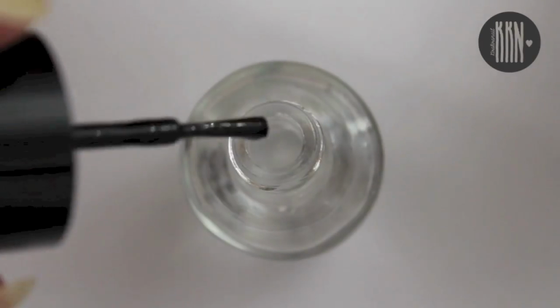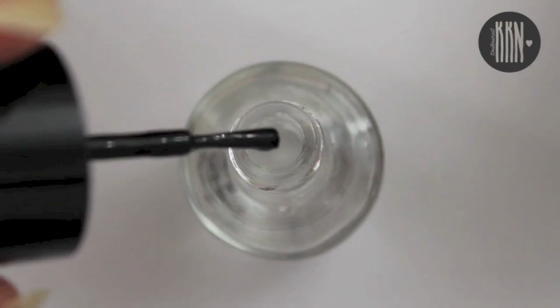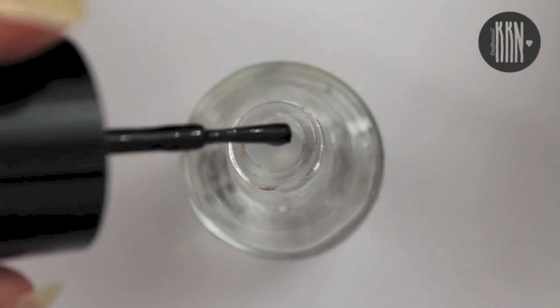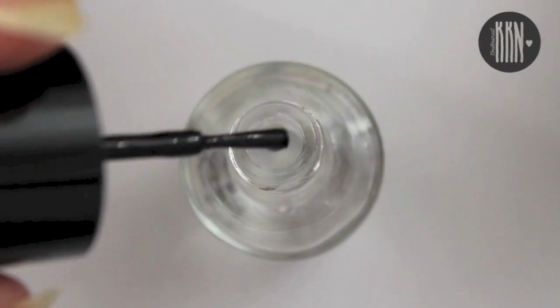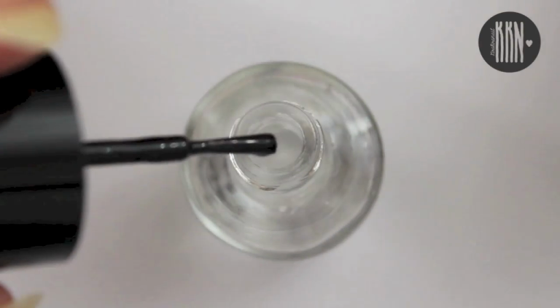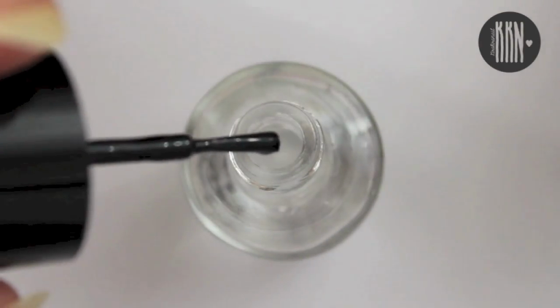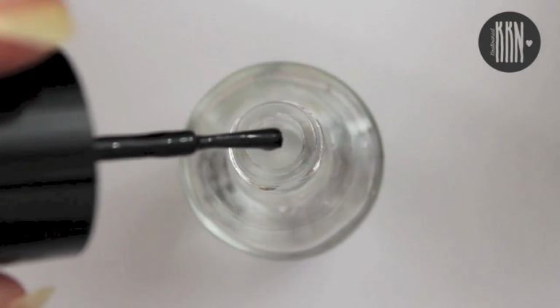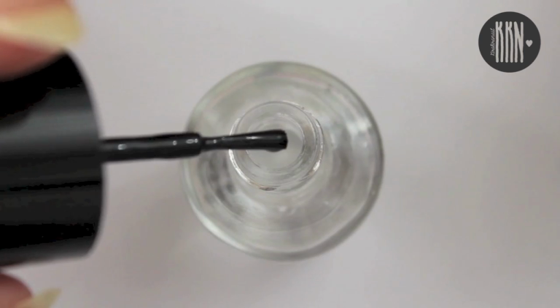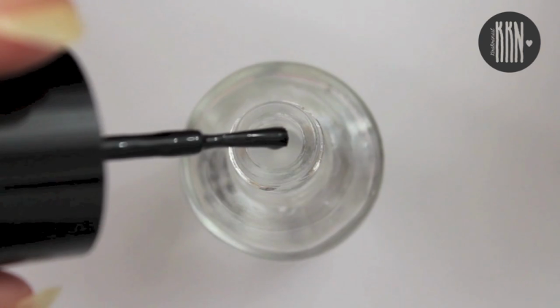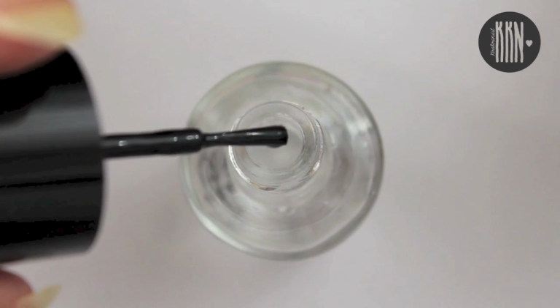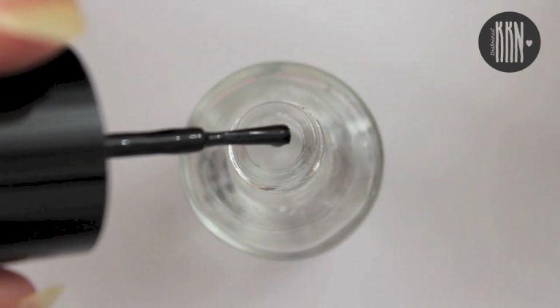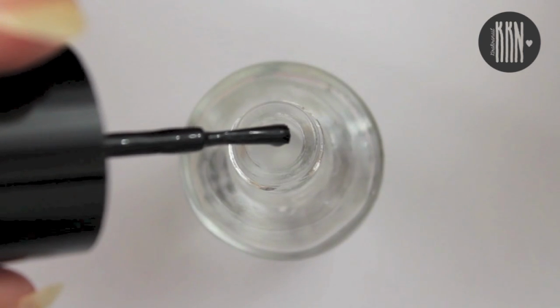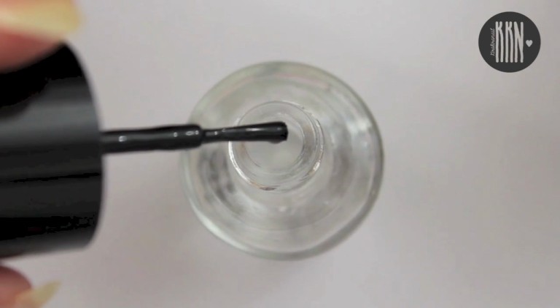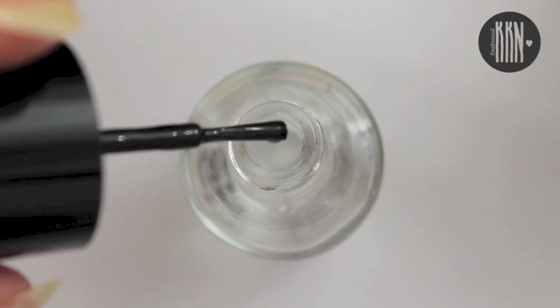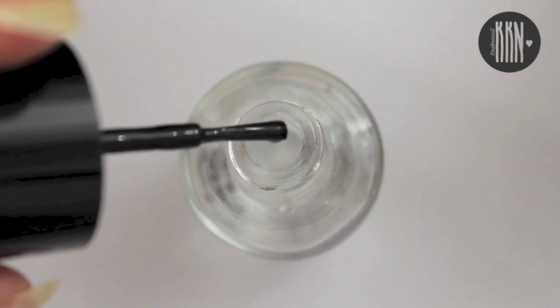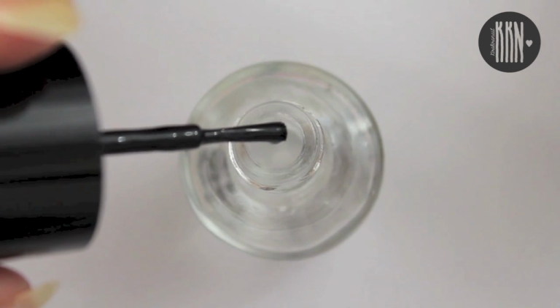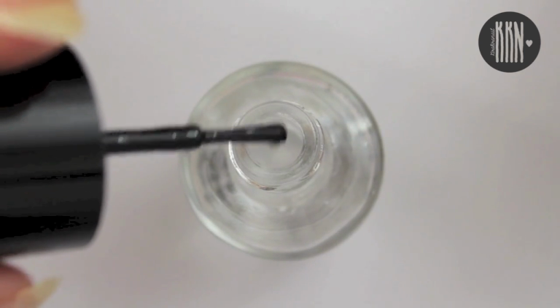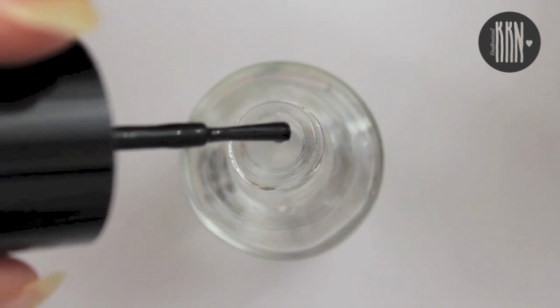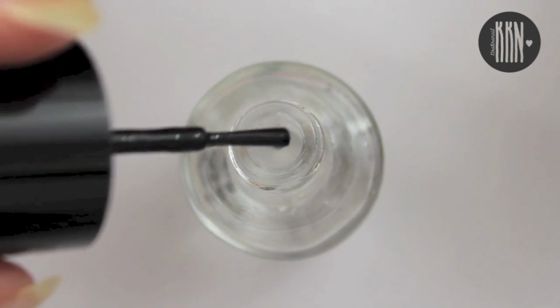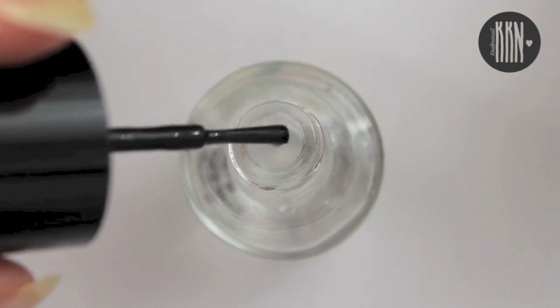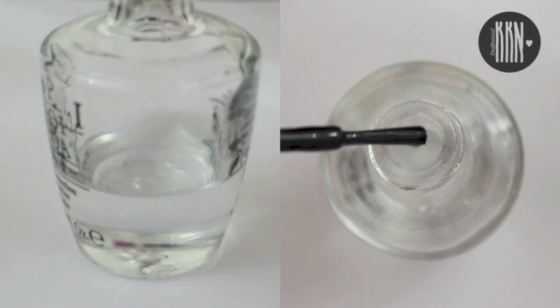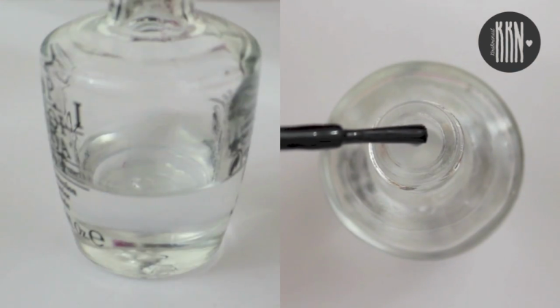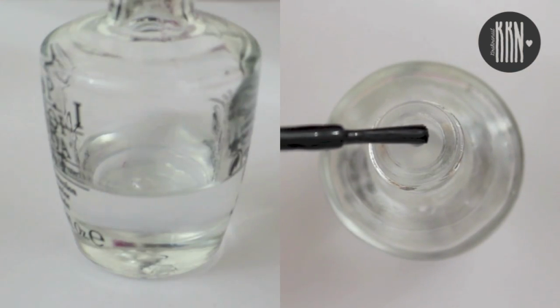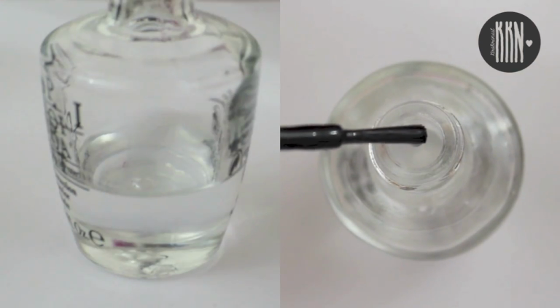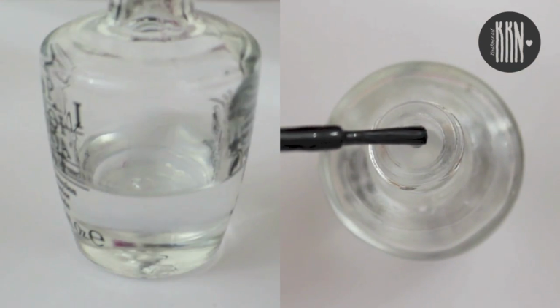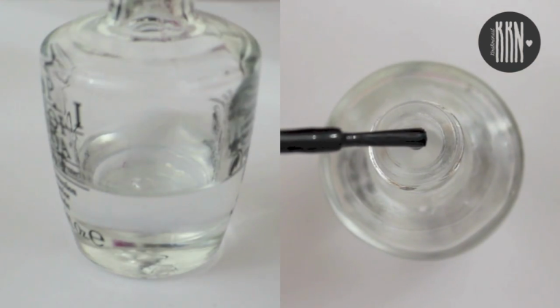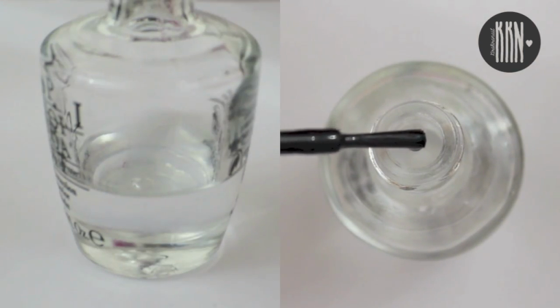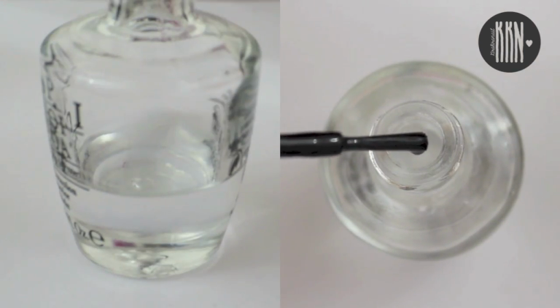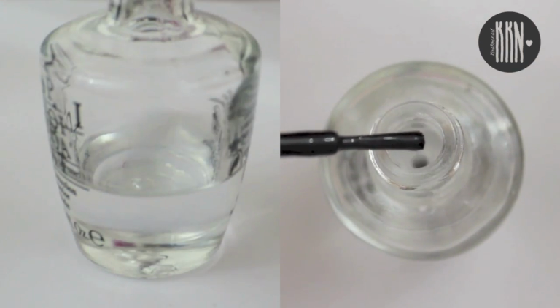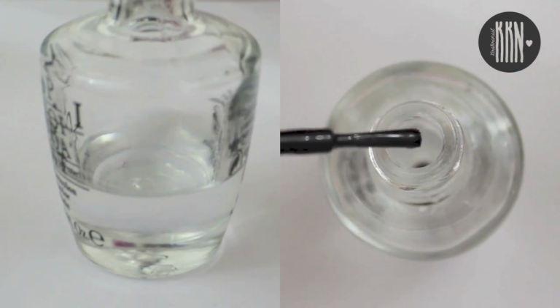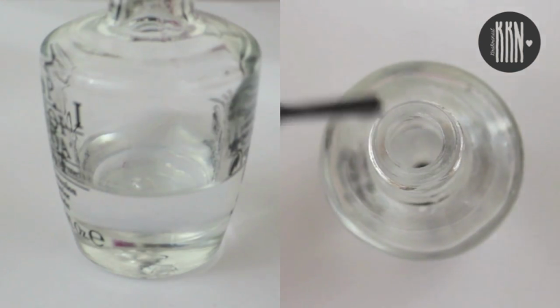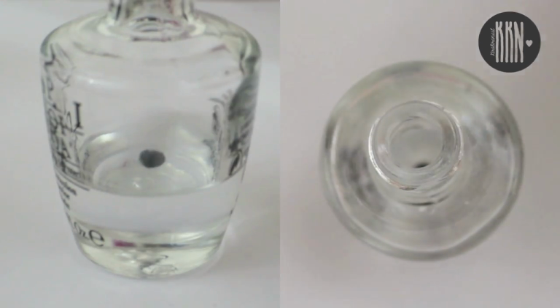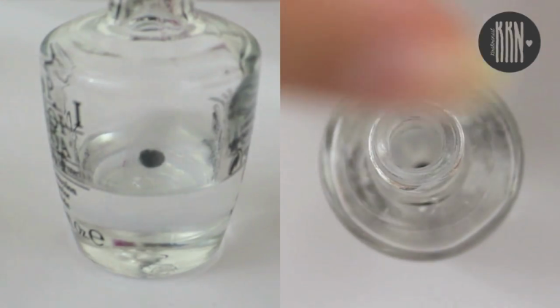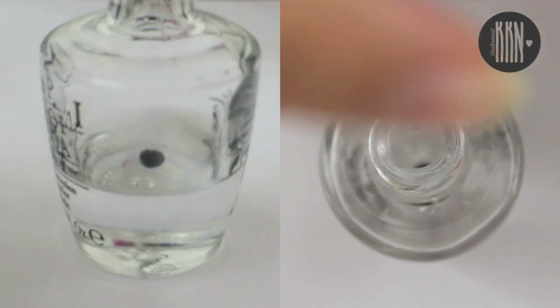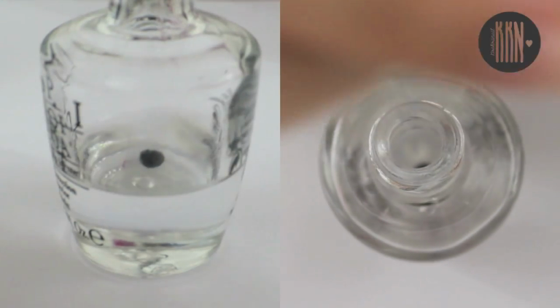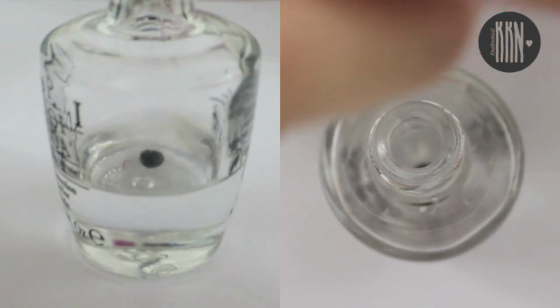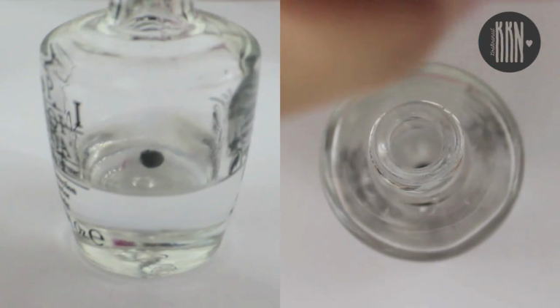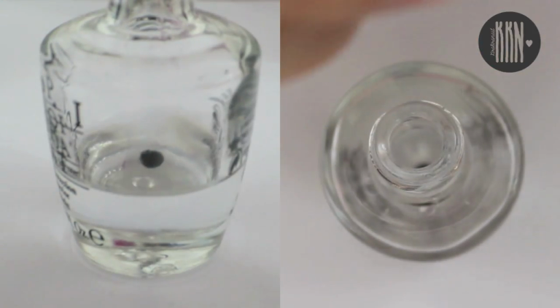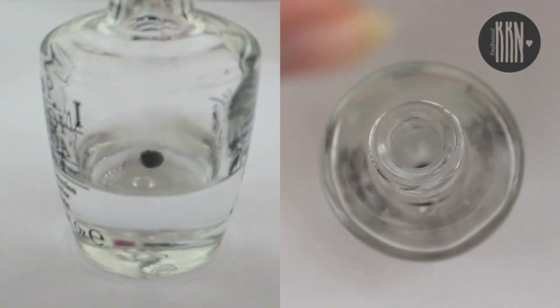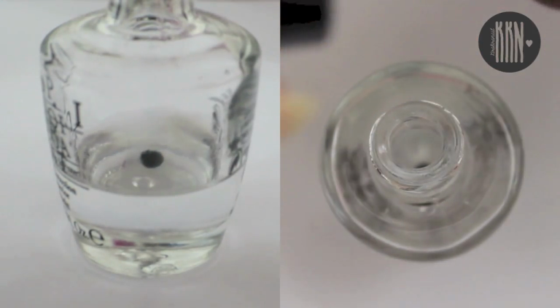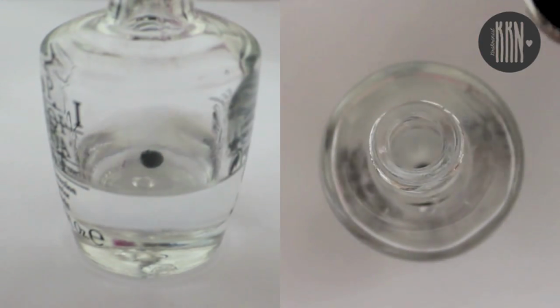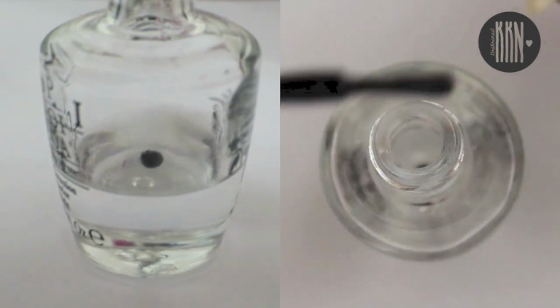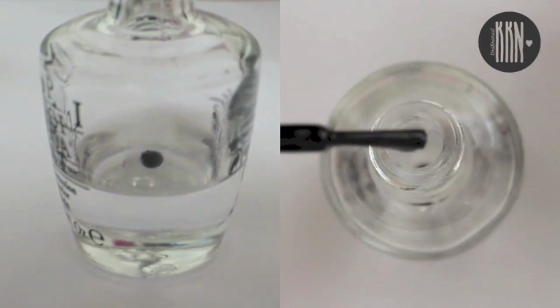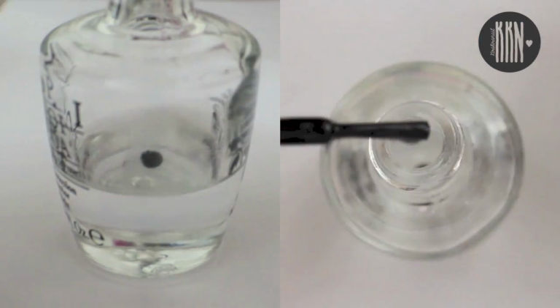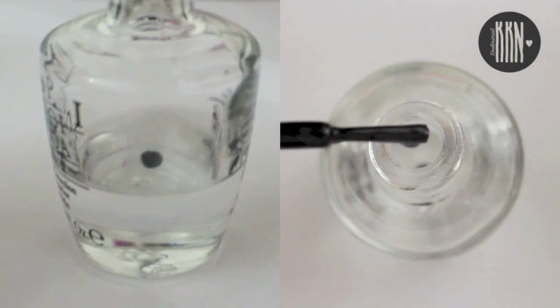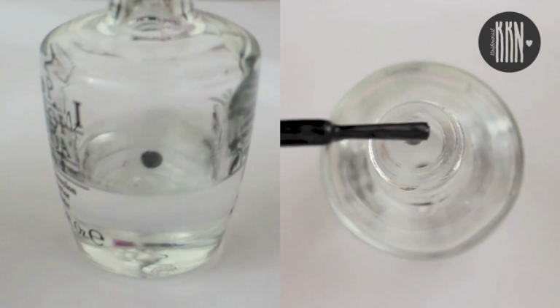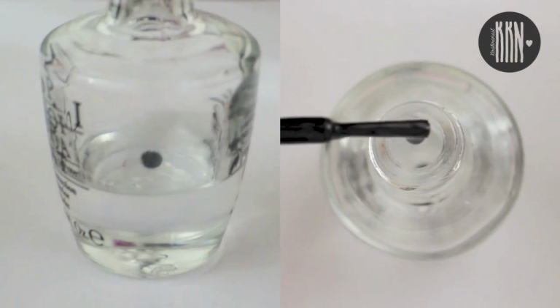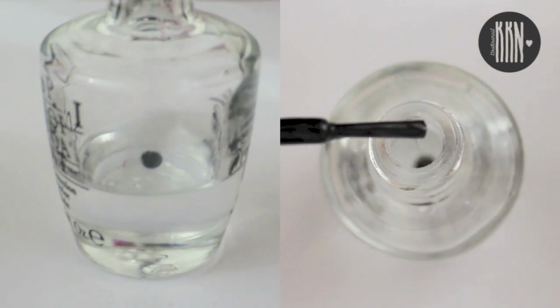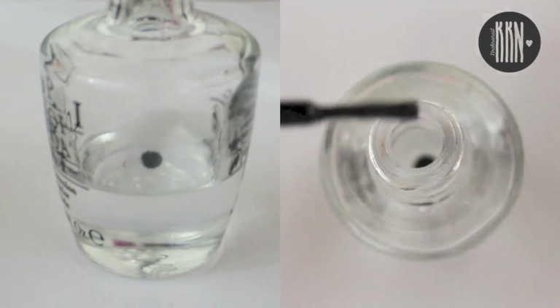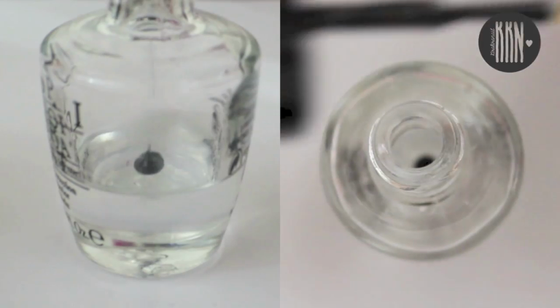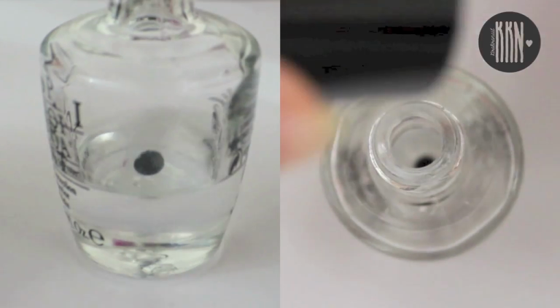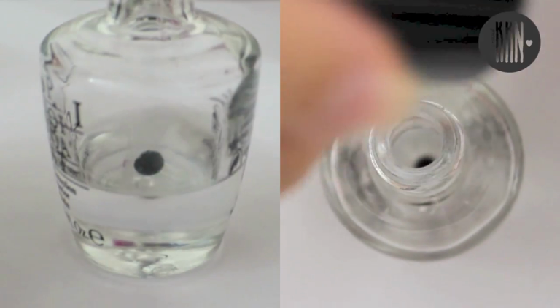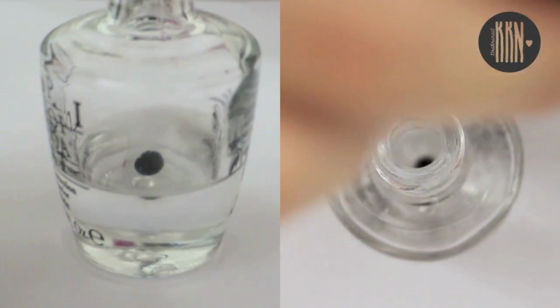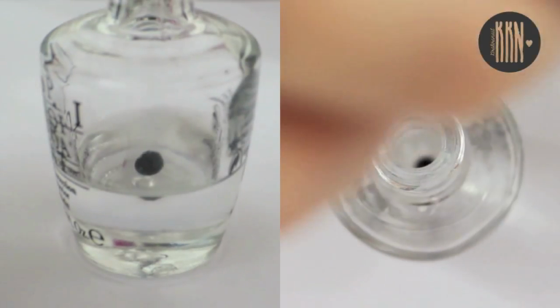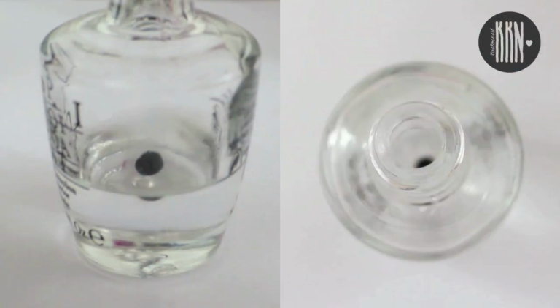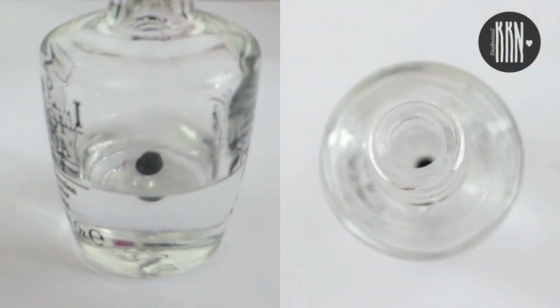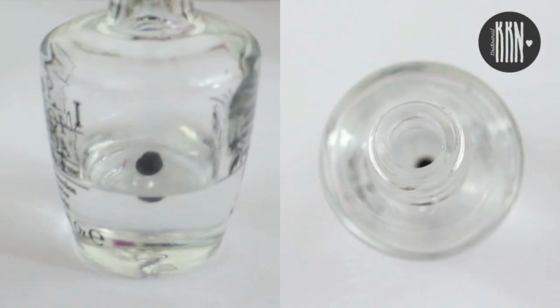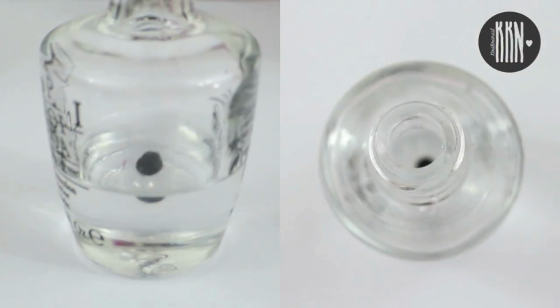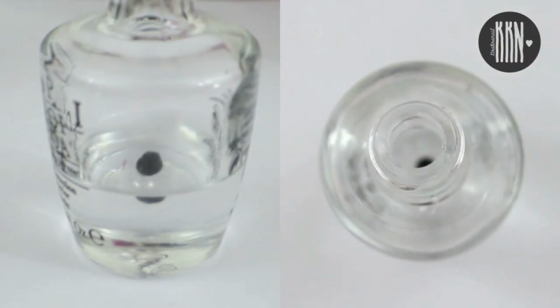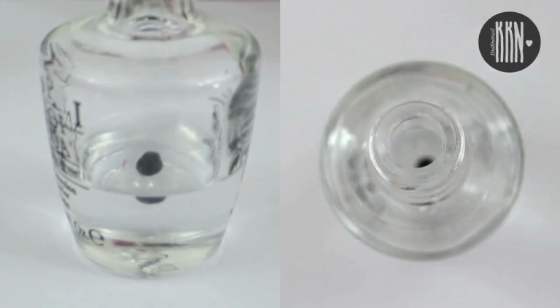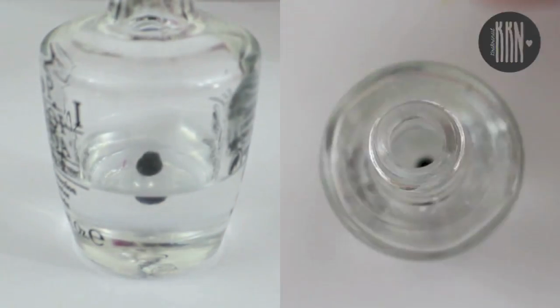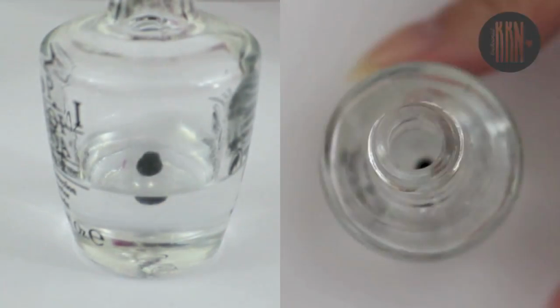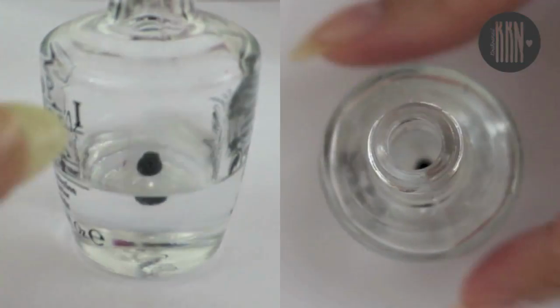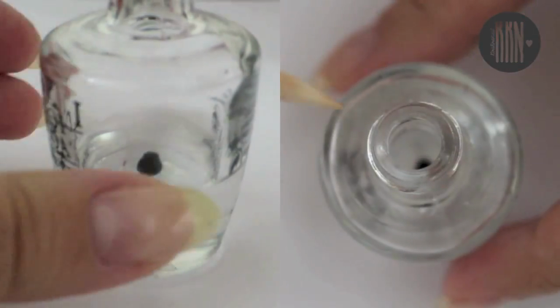First of all, we're going to make the sheer polish by mixing top coat with a few drops of black. I added 4 drops.